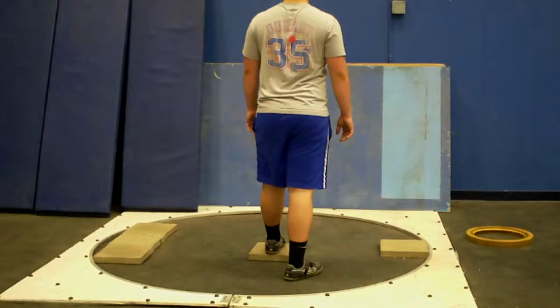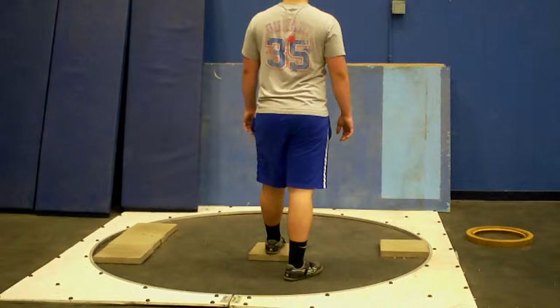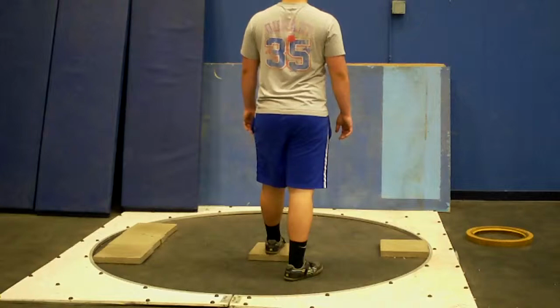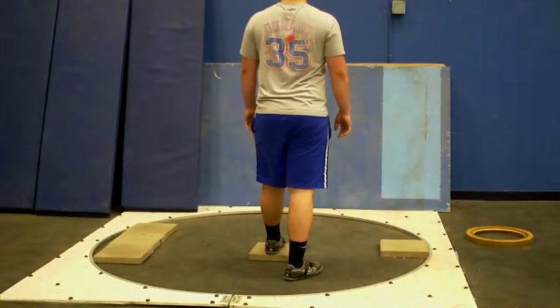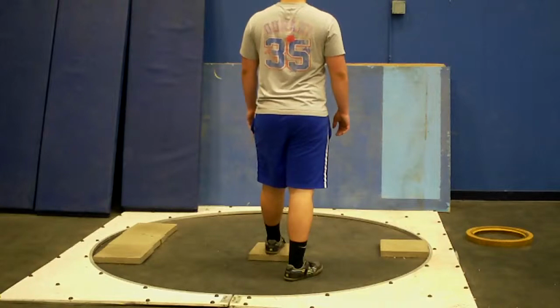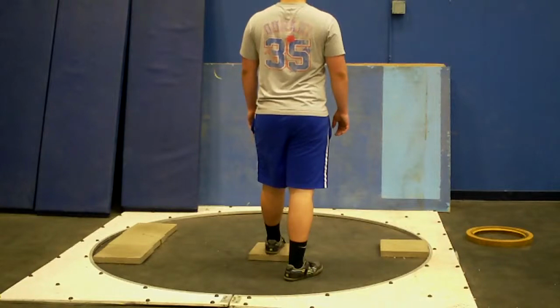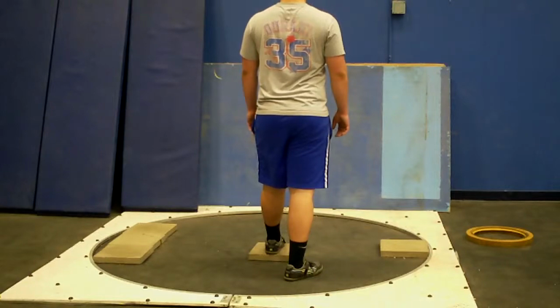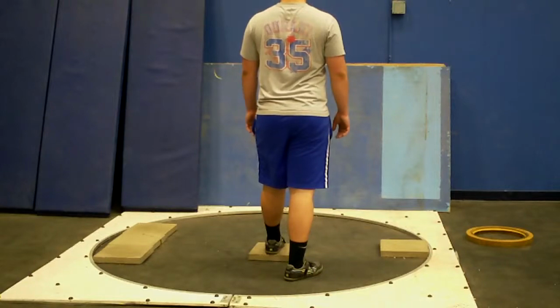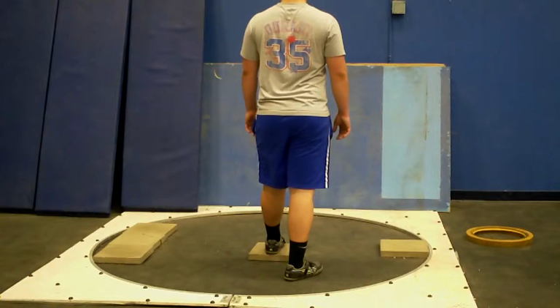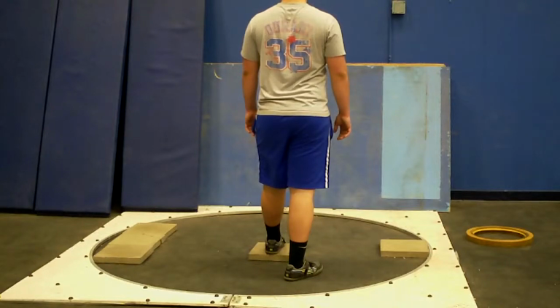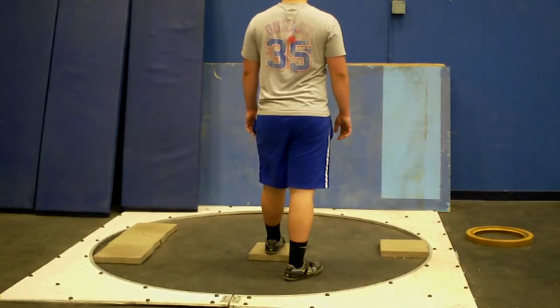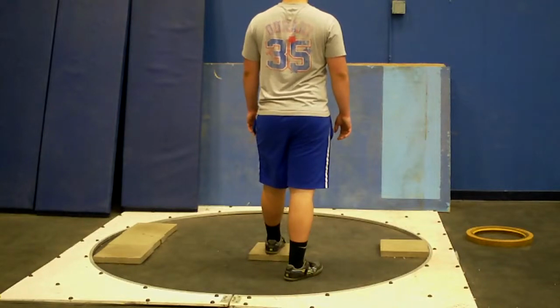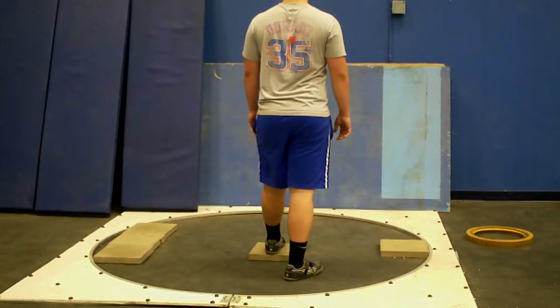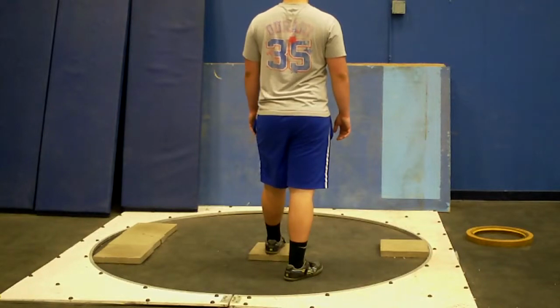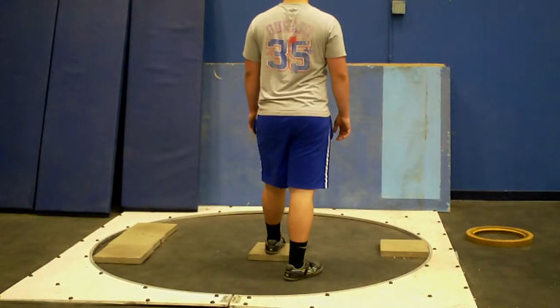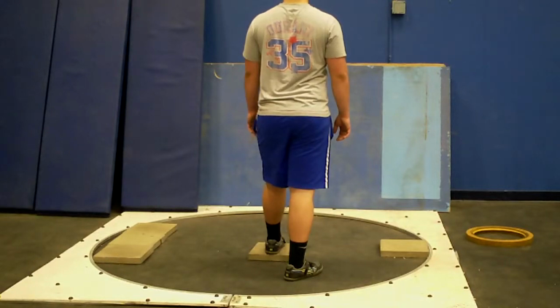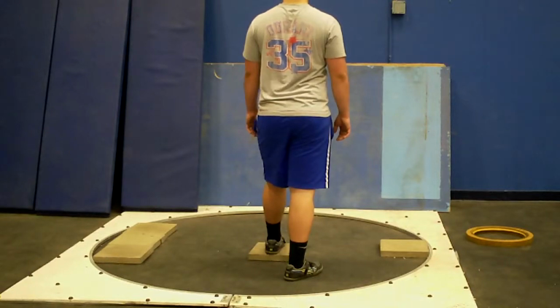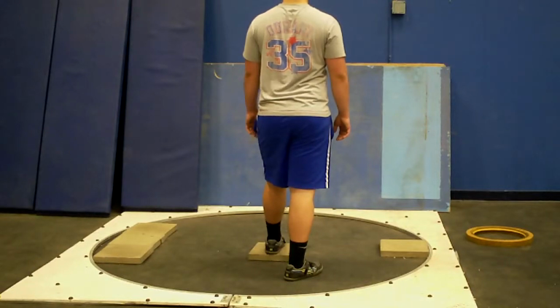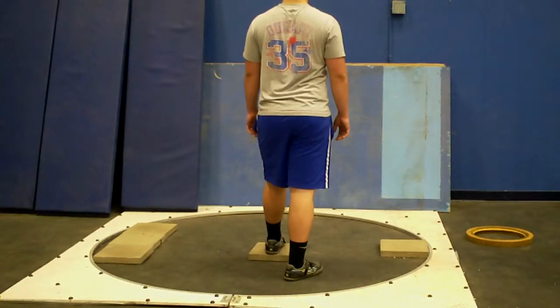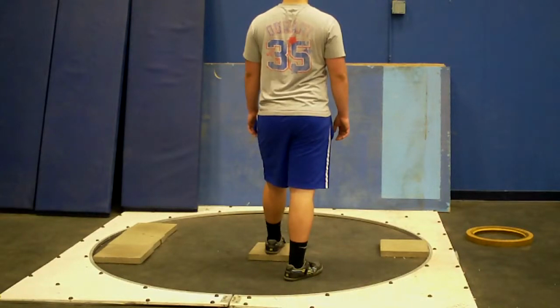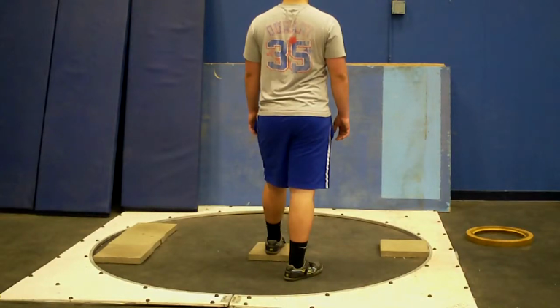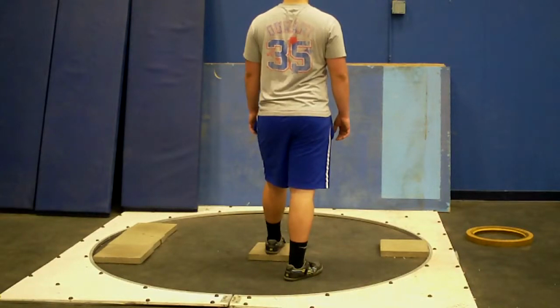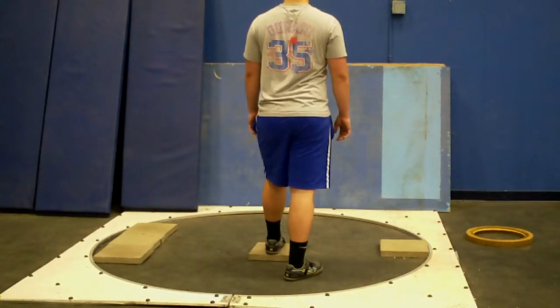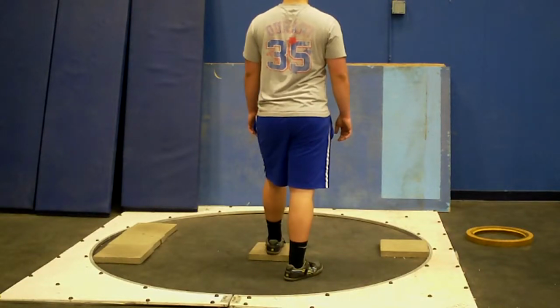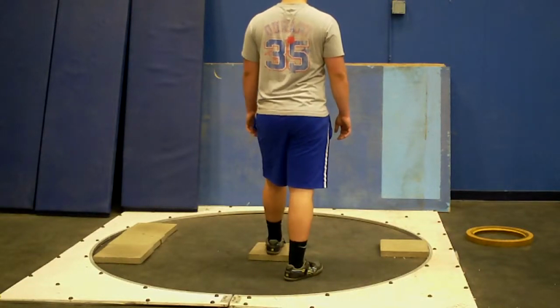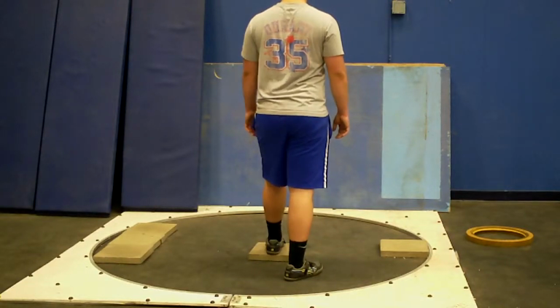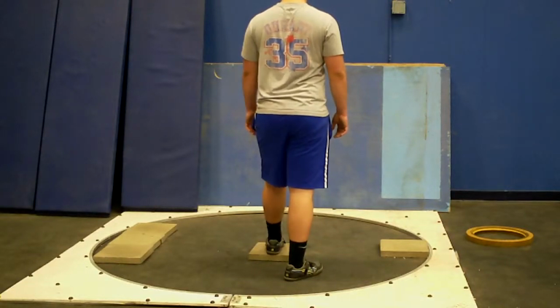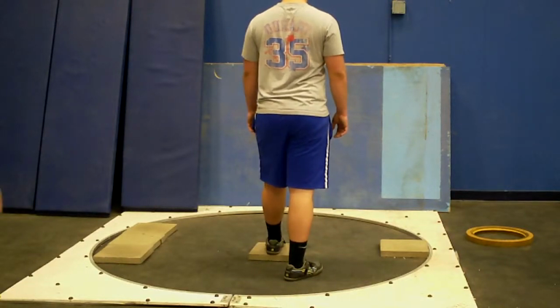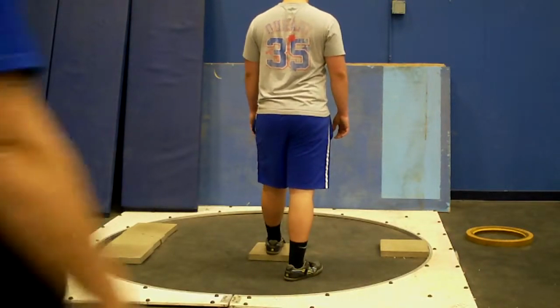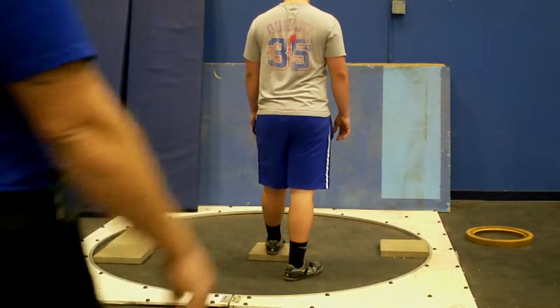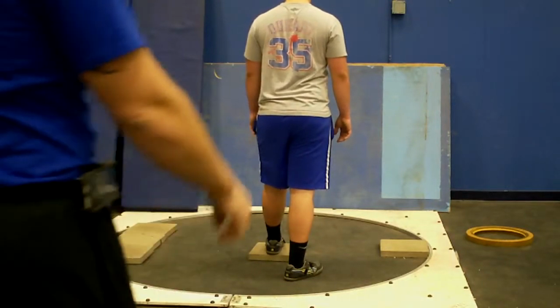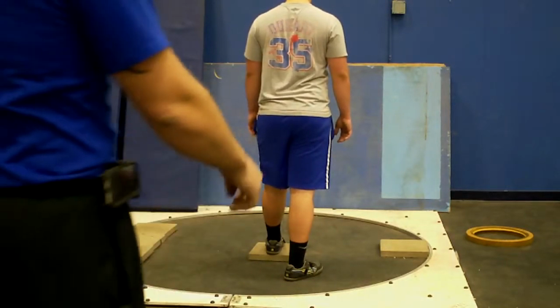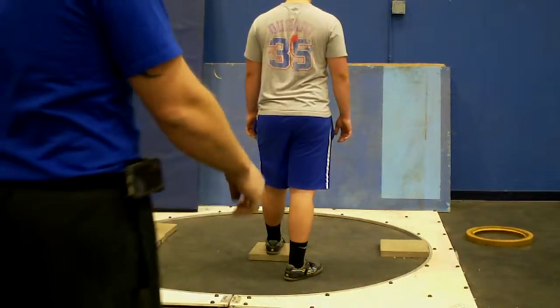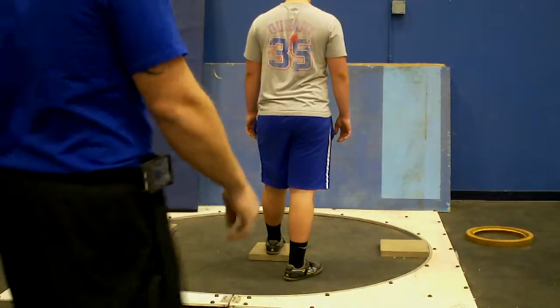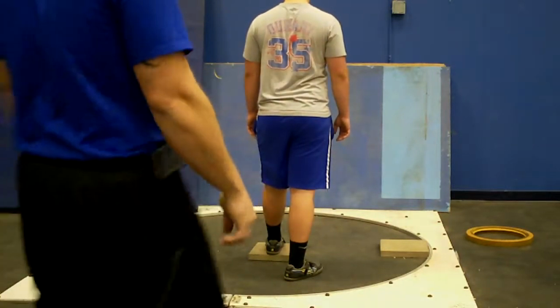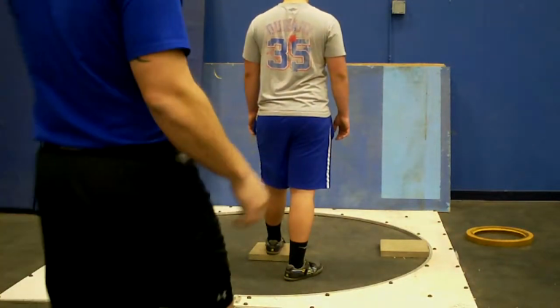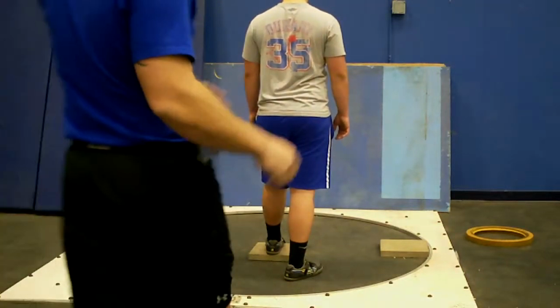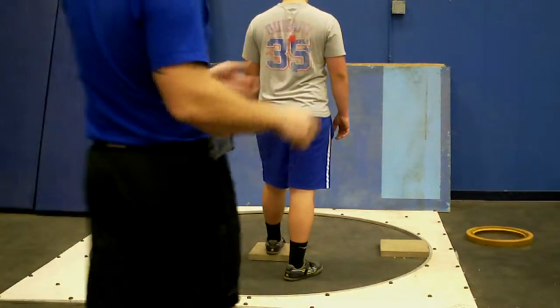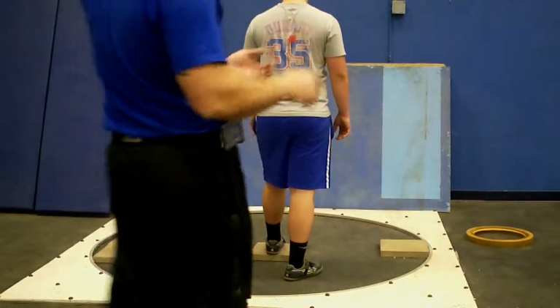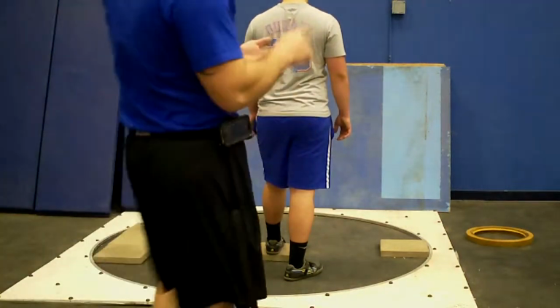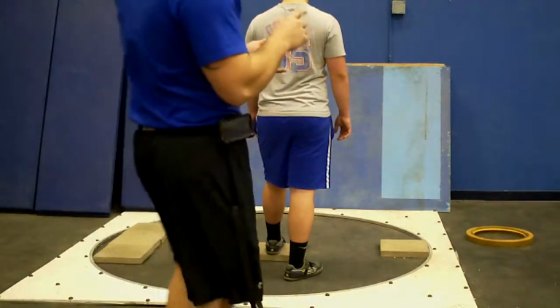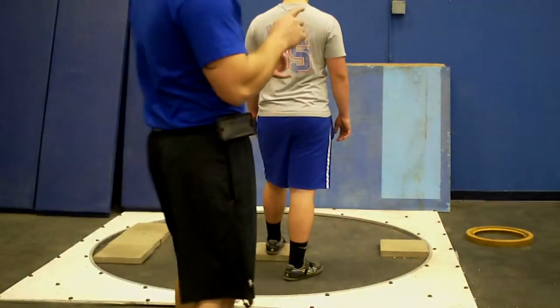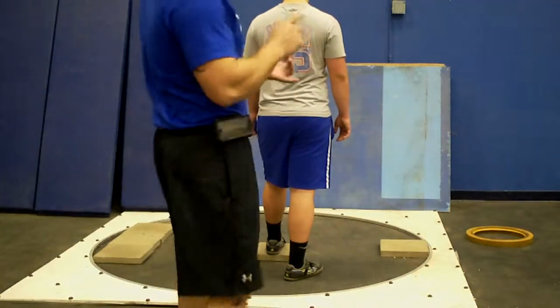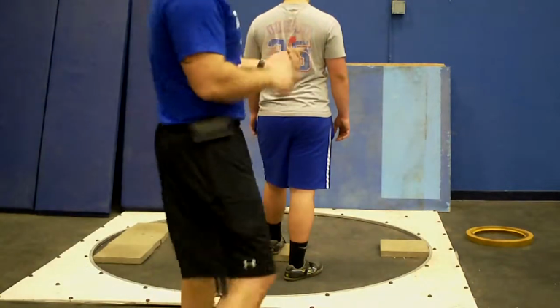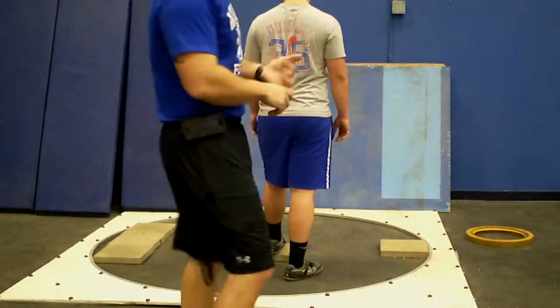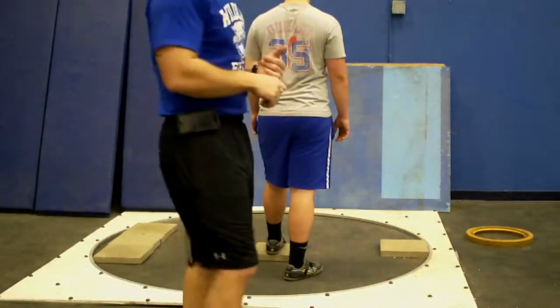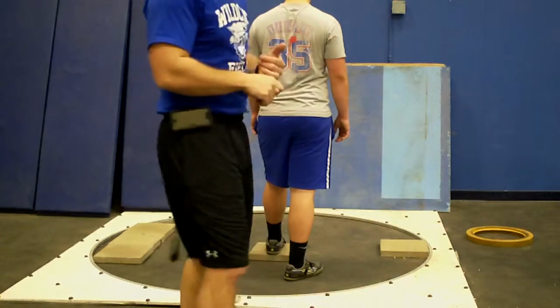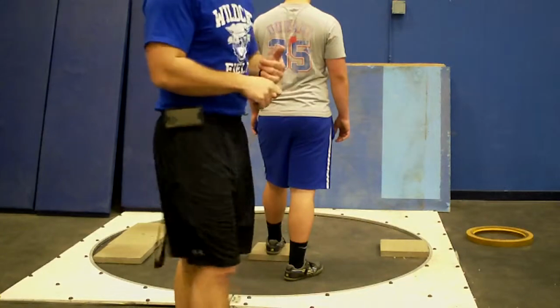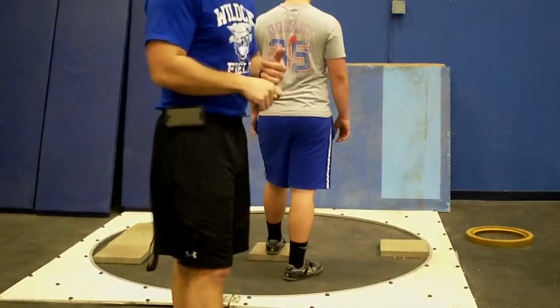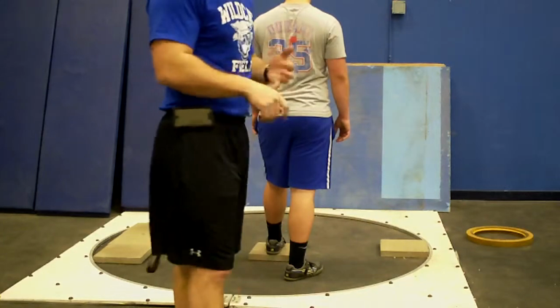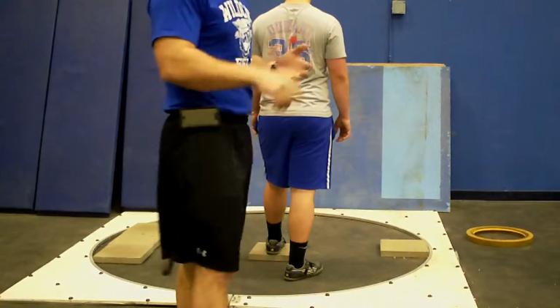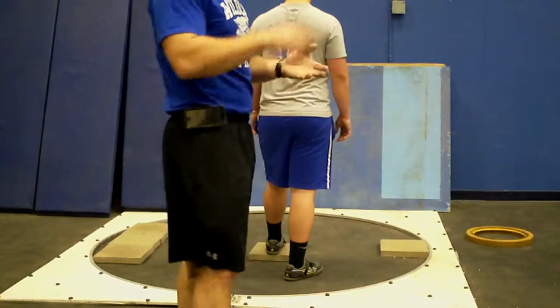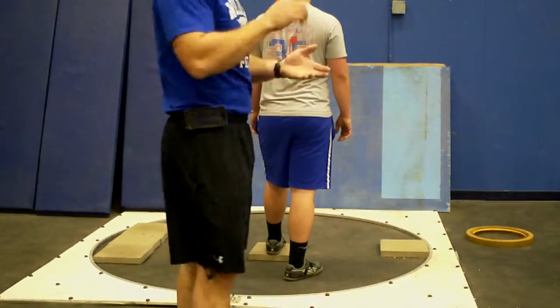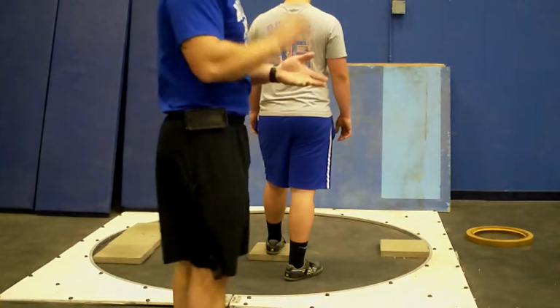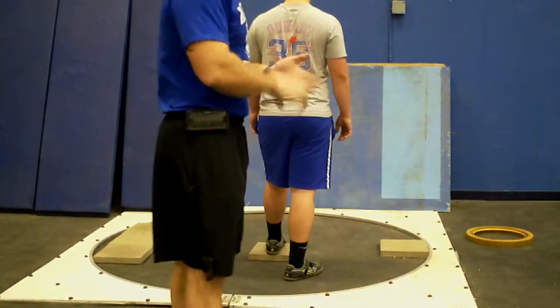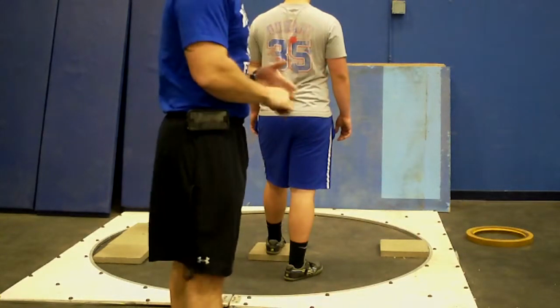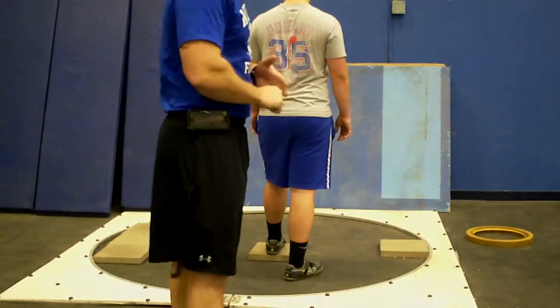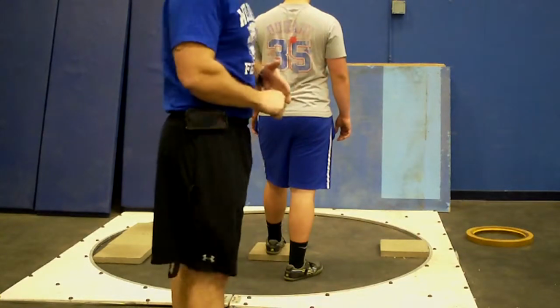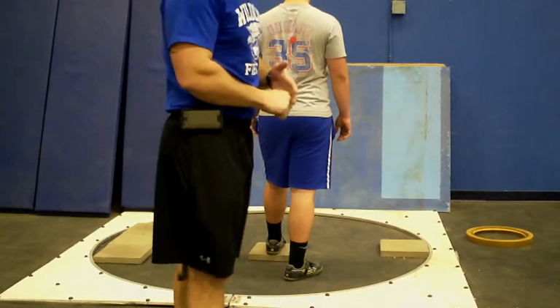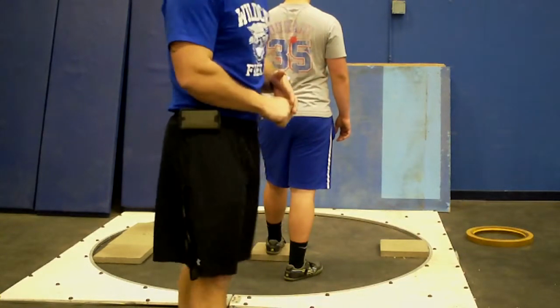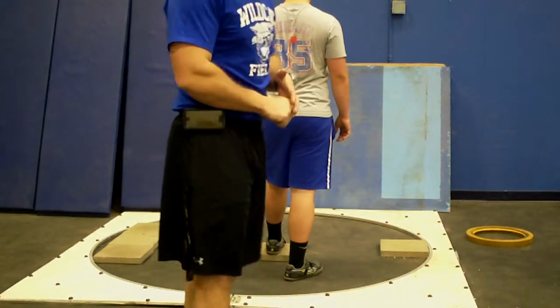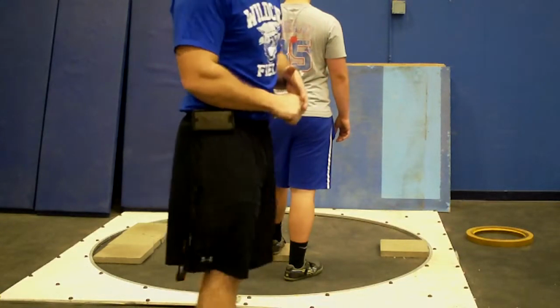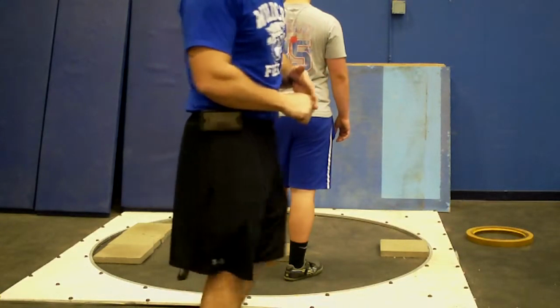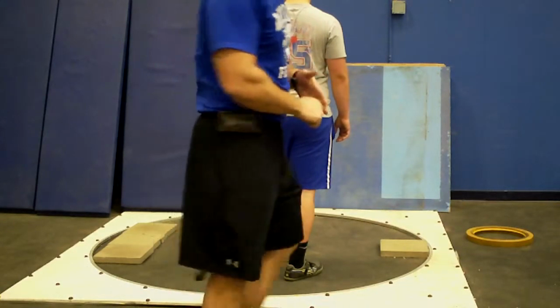This is intro to power position. You can use this for the discus, and you can use this for the shot put.